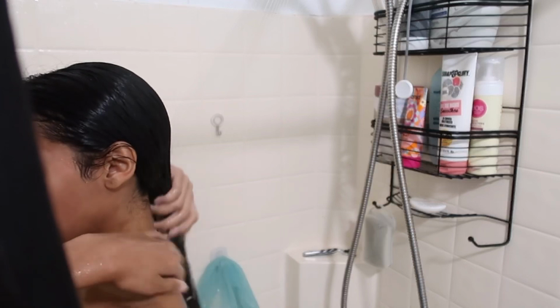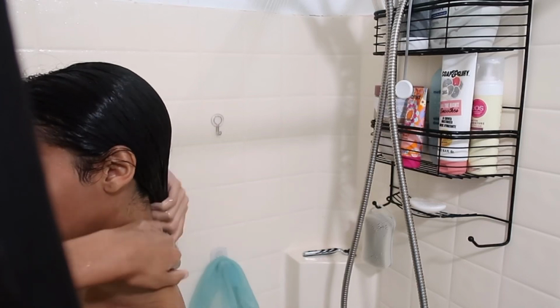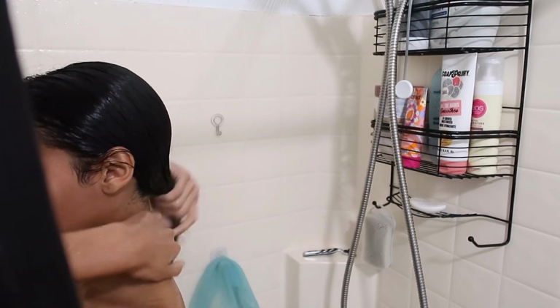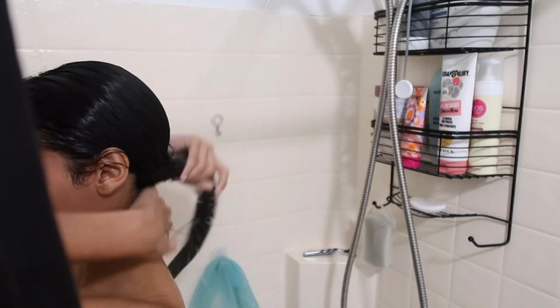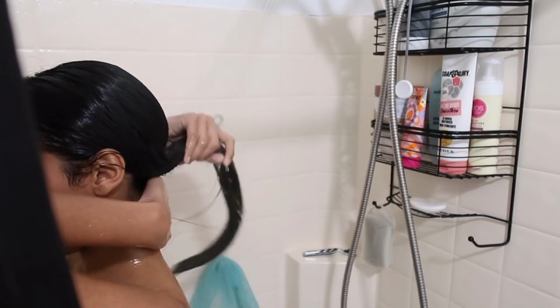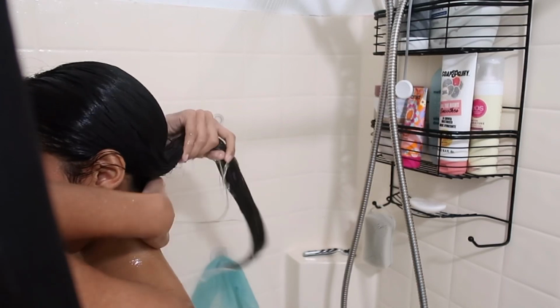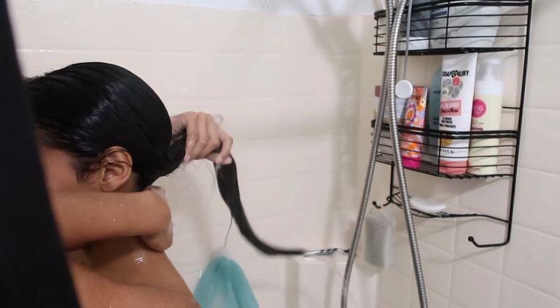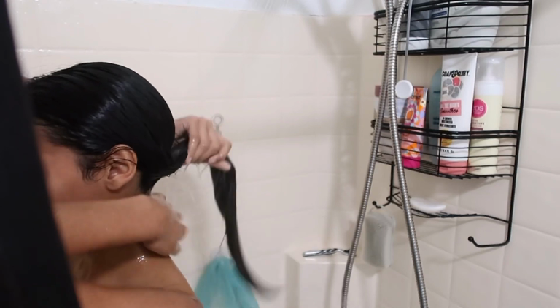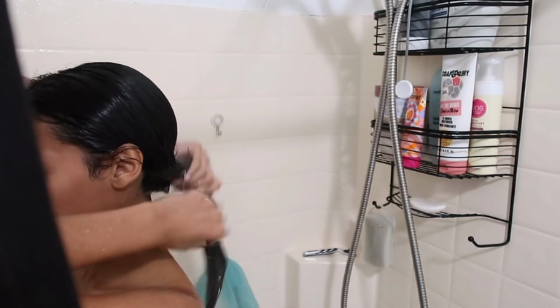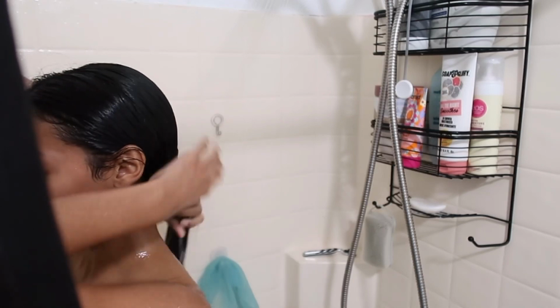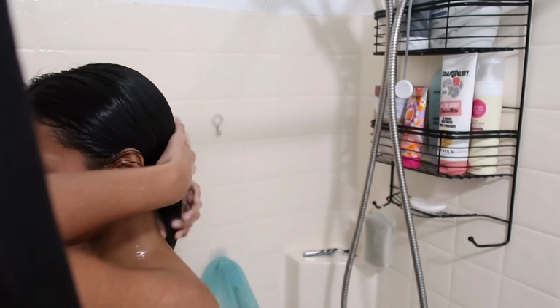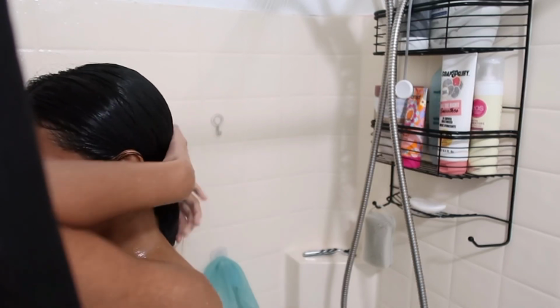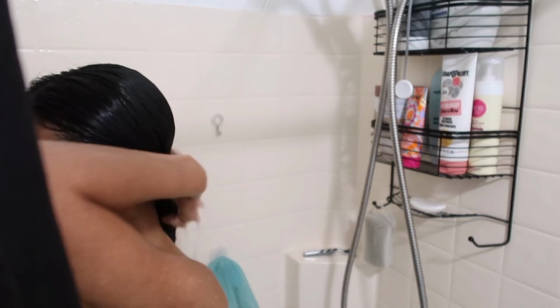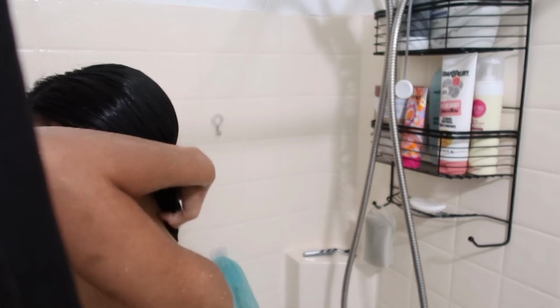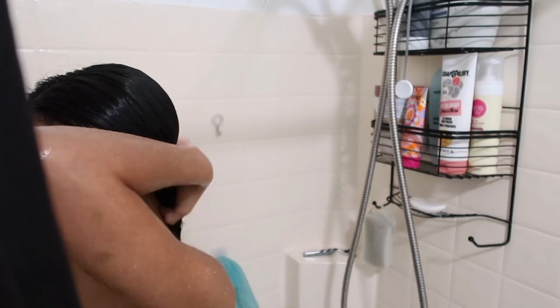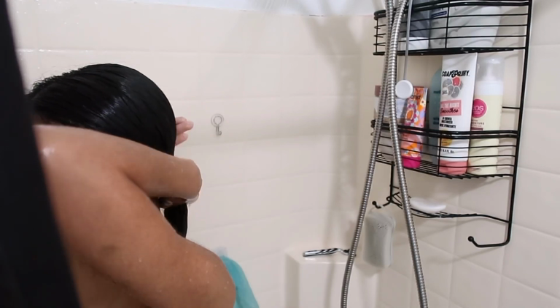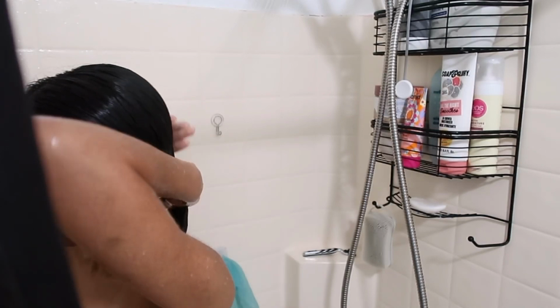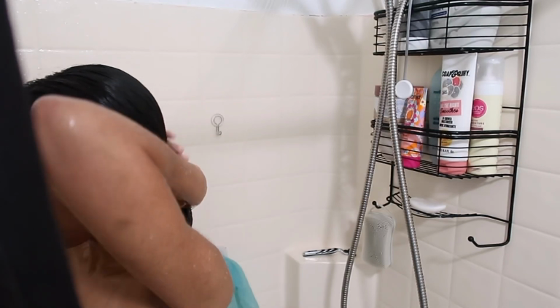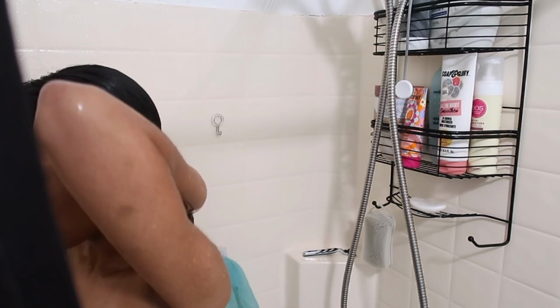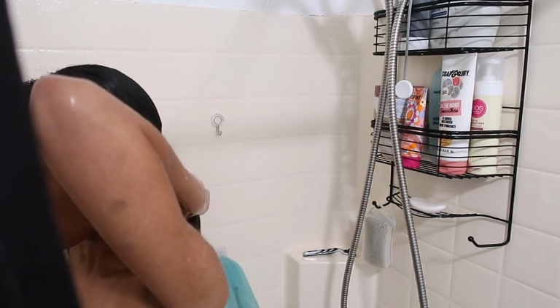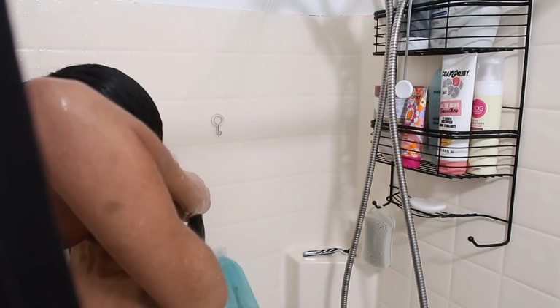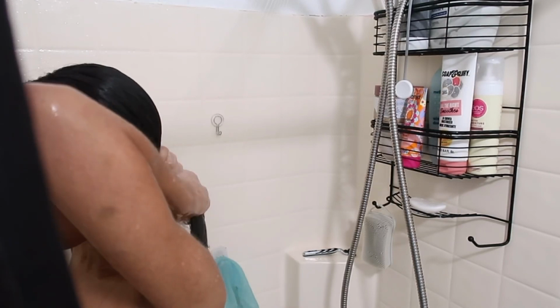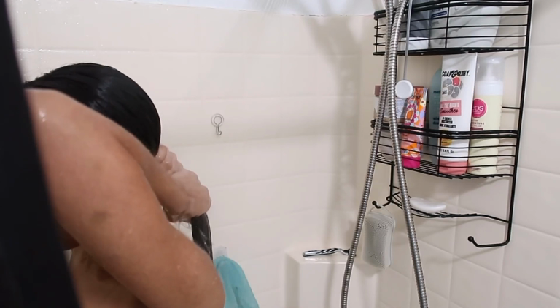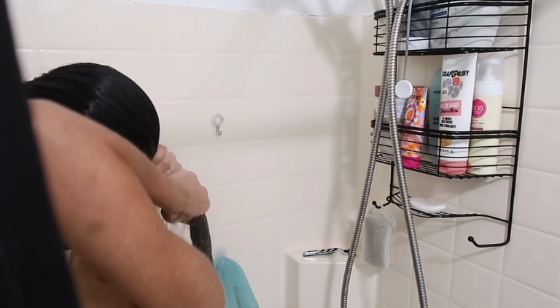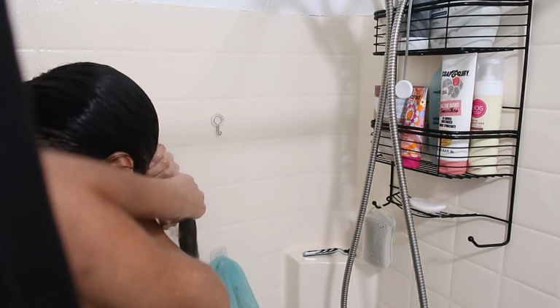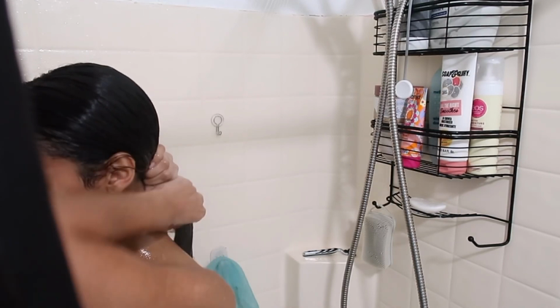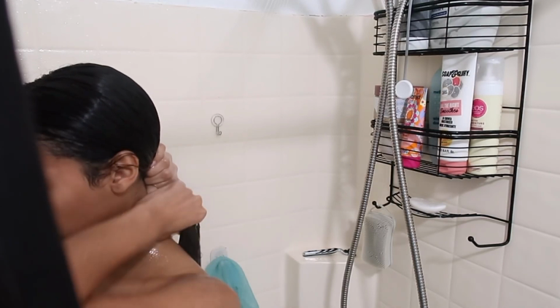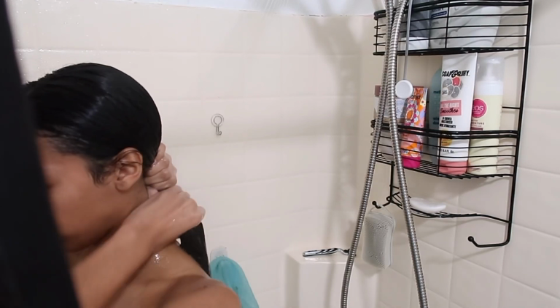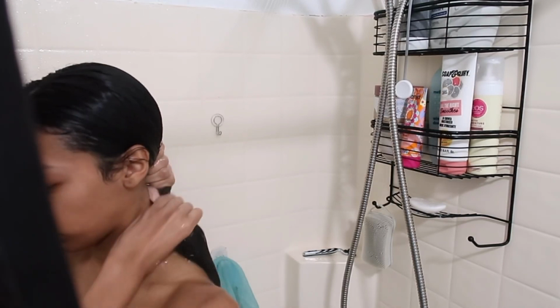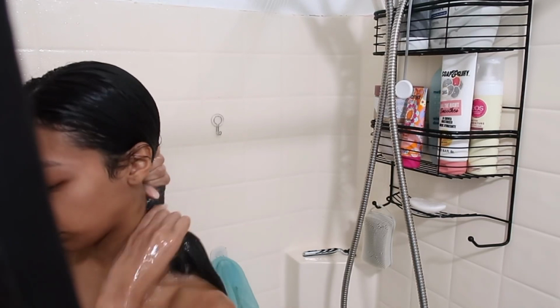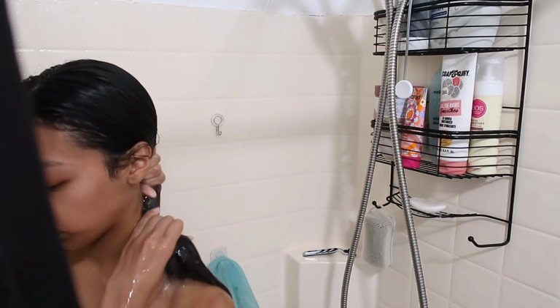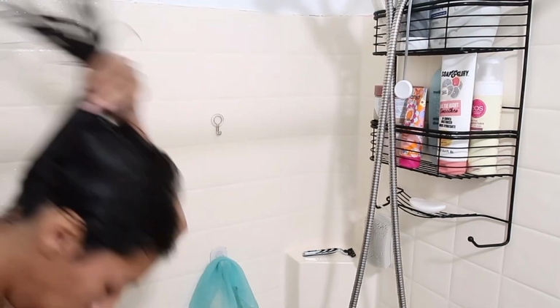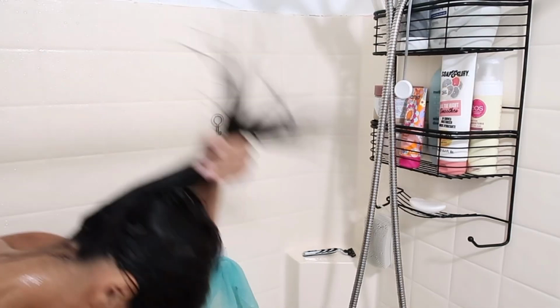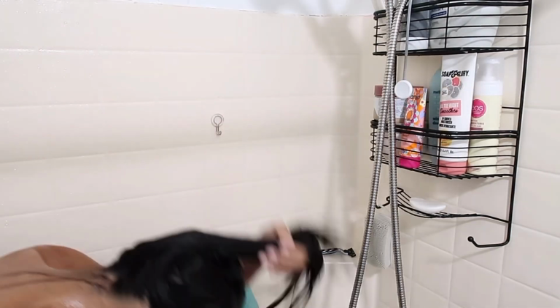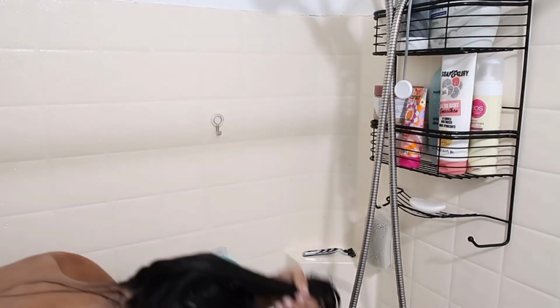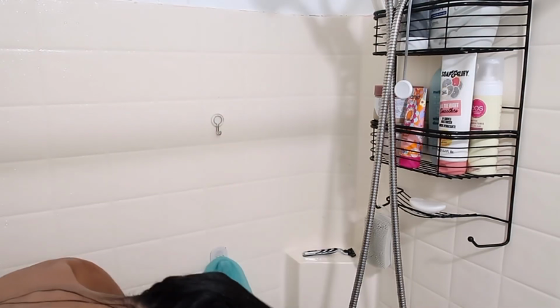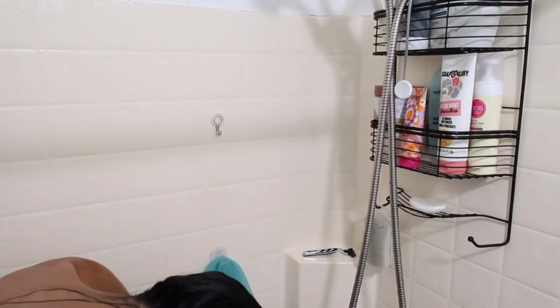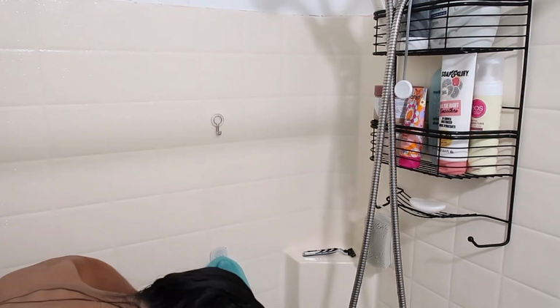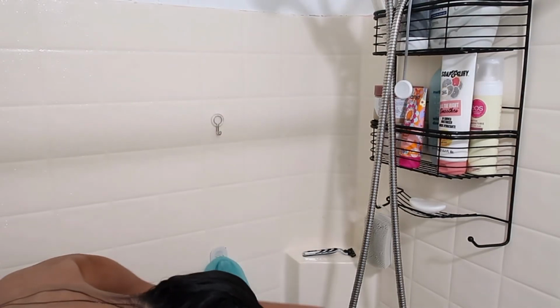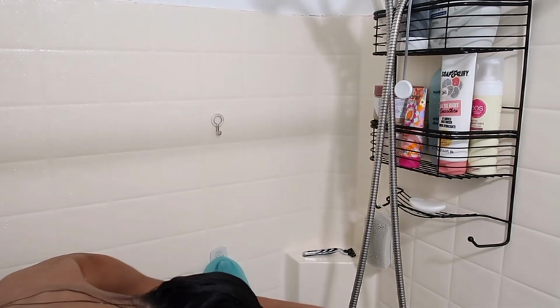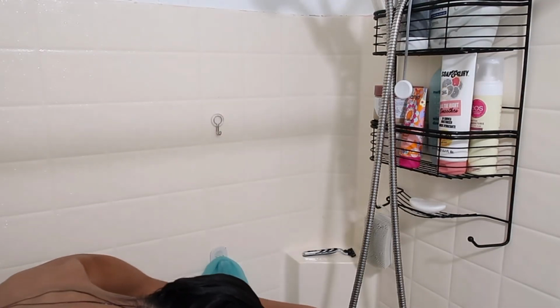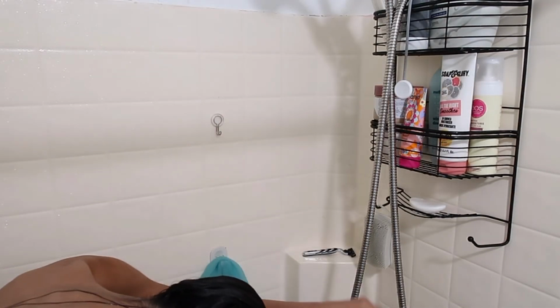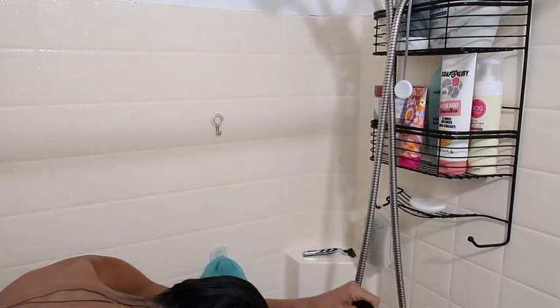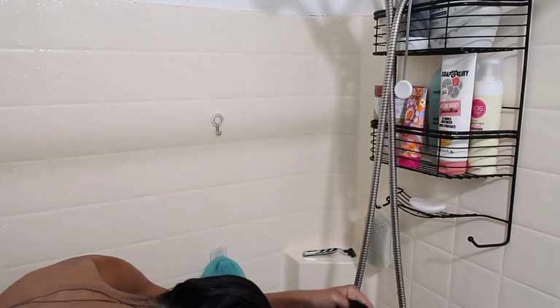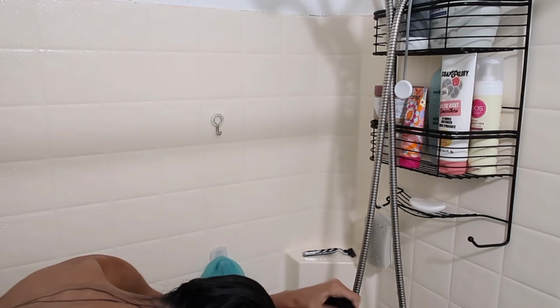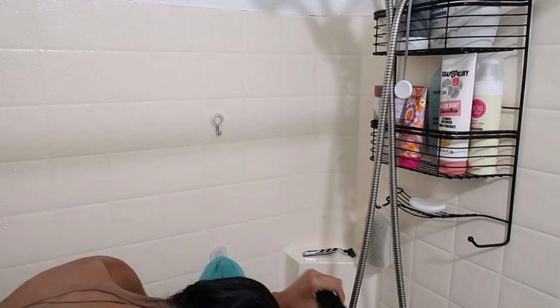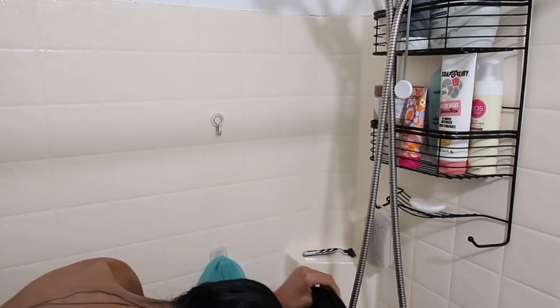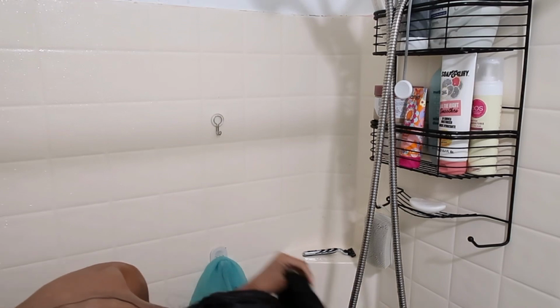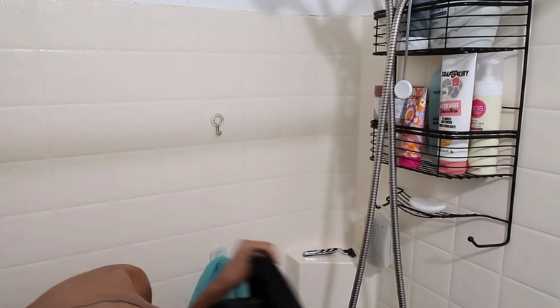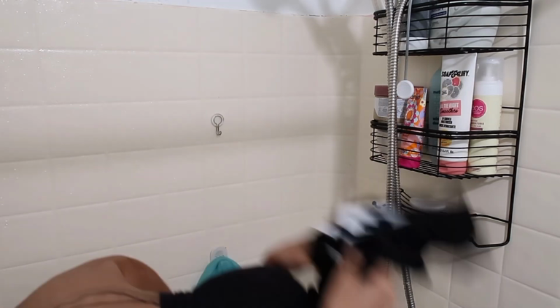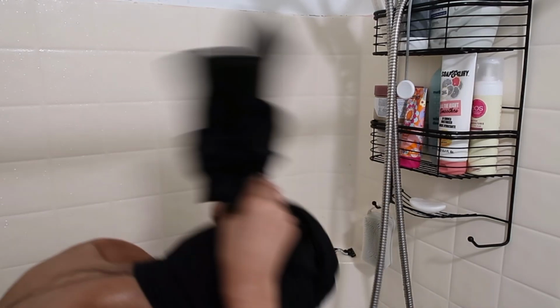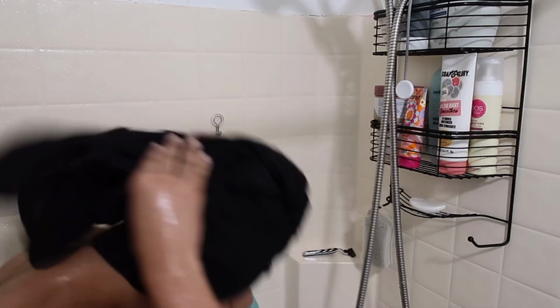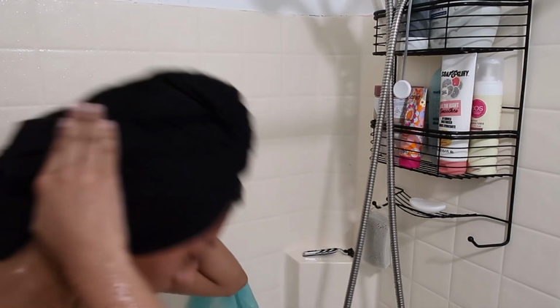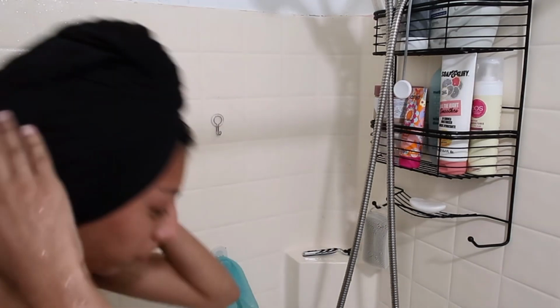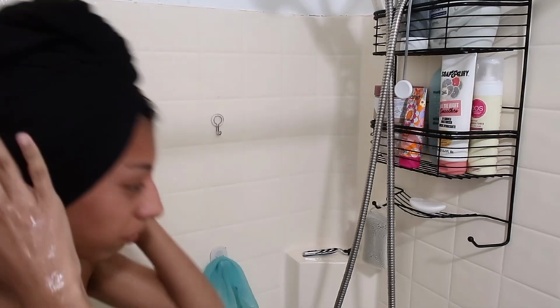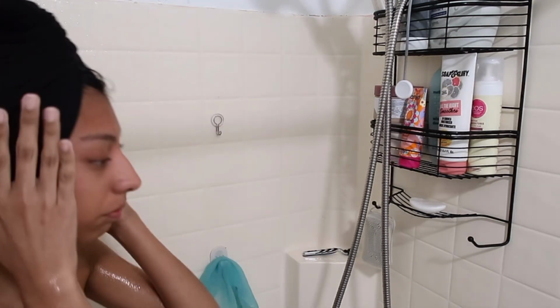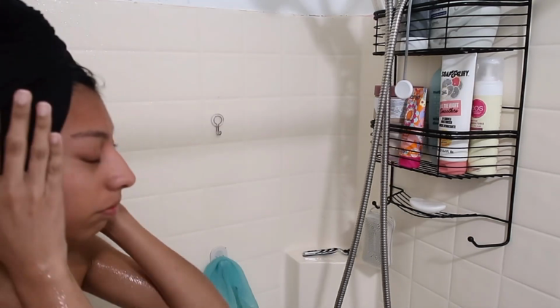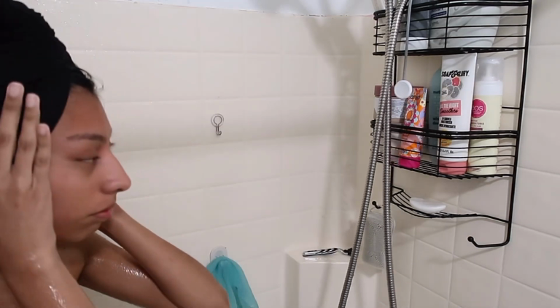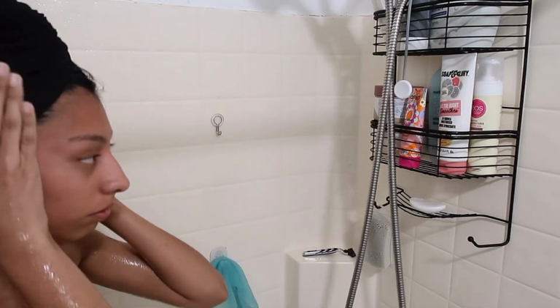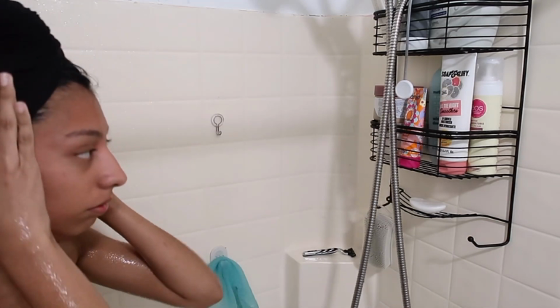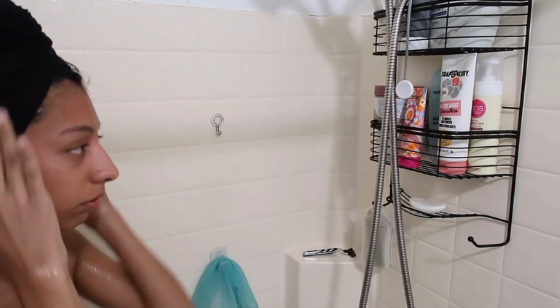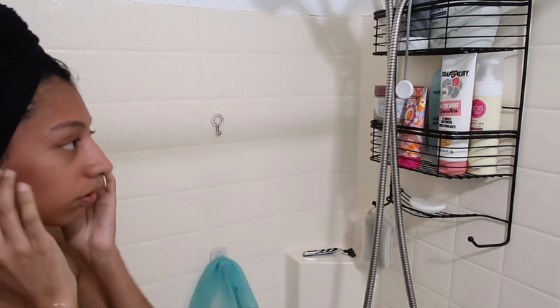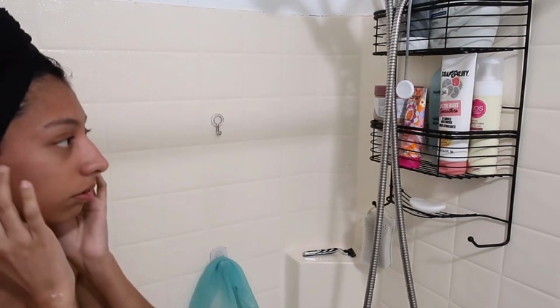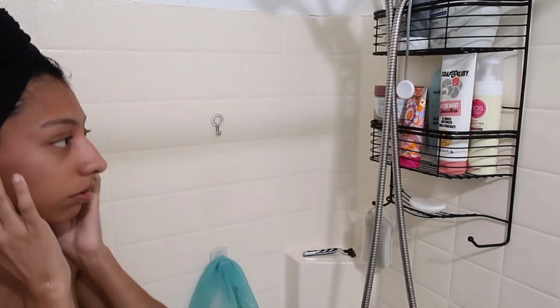After I rinse, I always put my hair up in an old t-shirt. And that is everything in my shower routine!